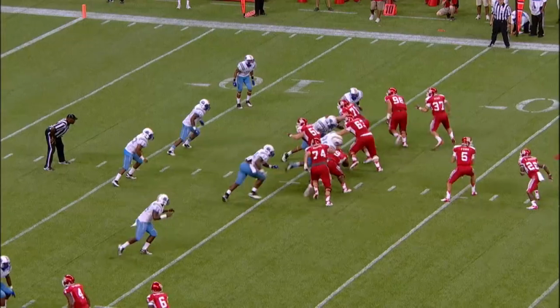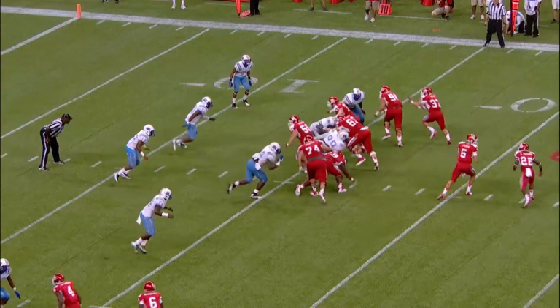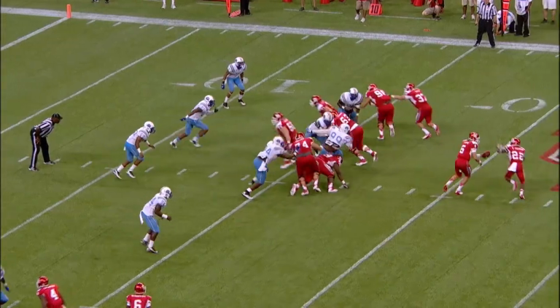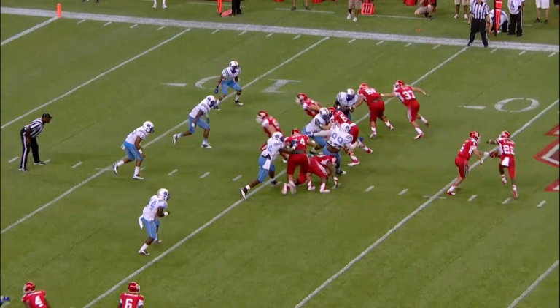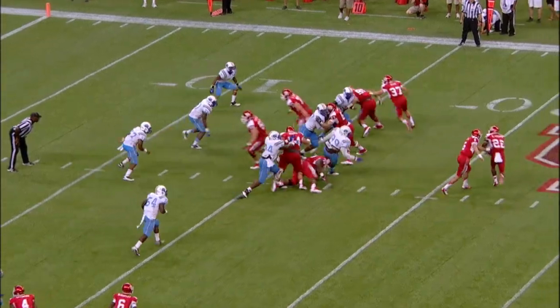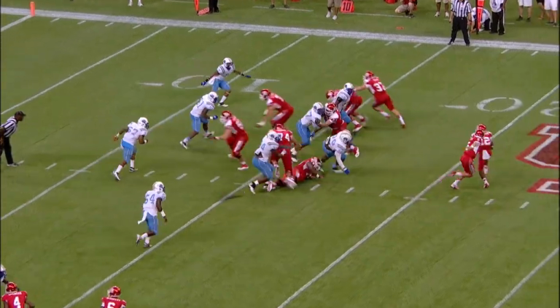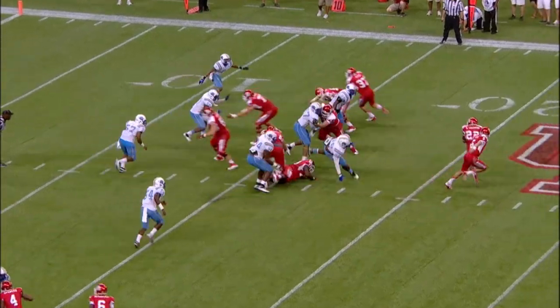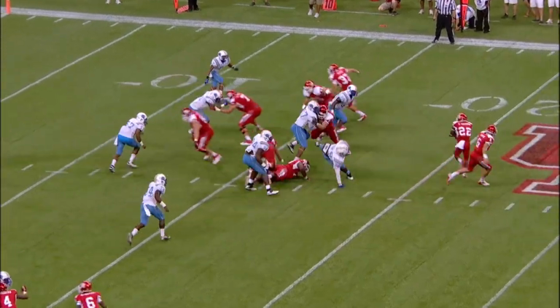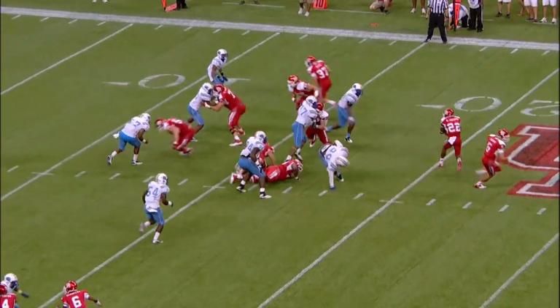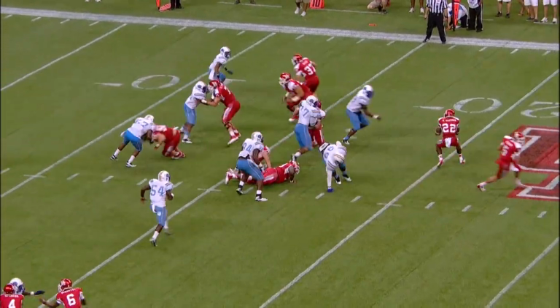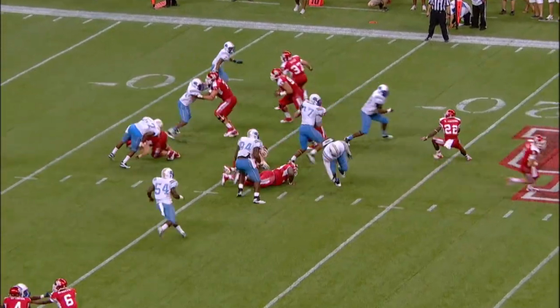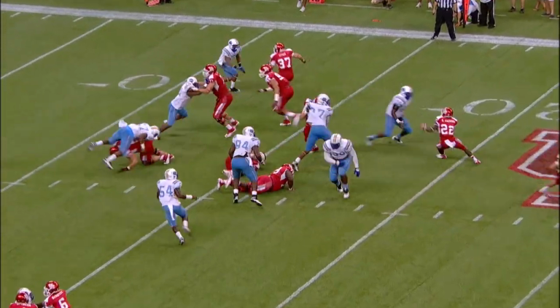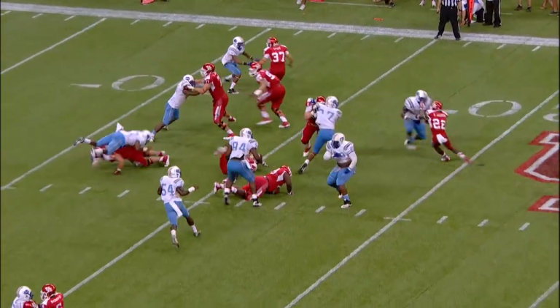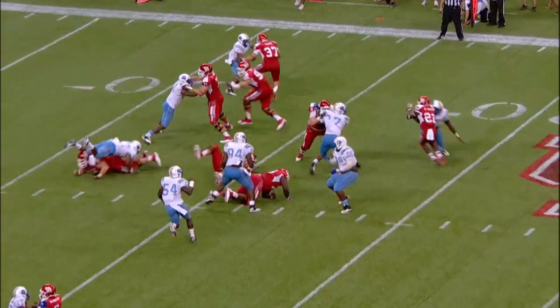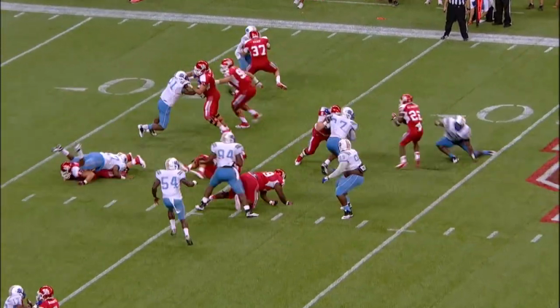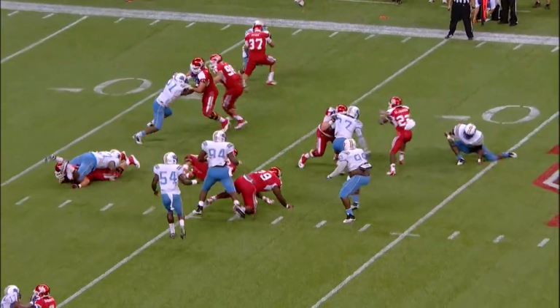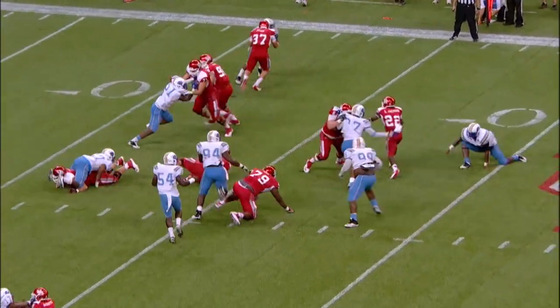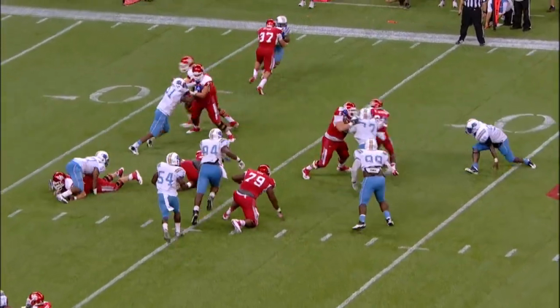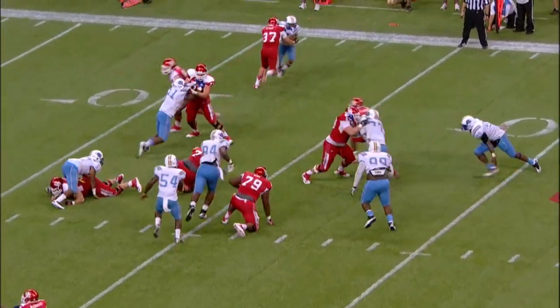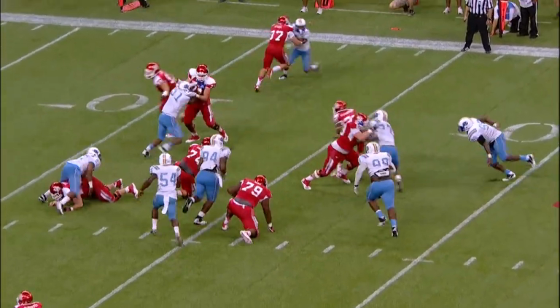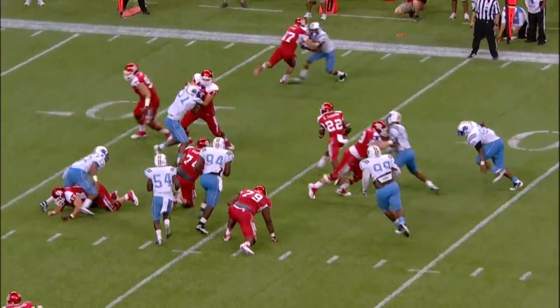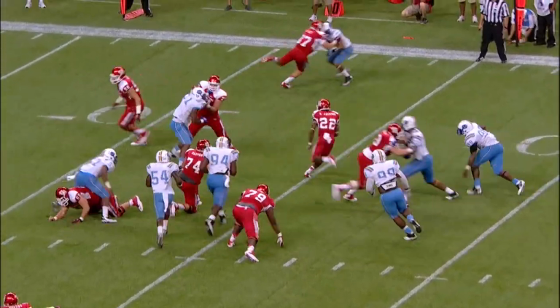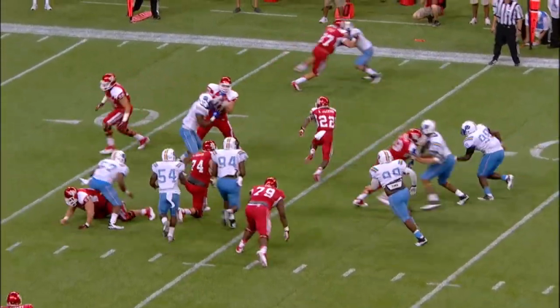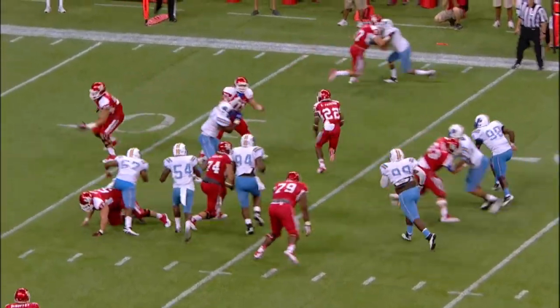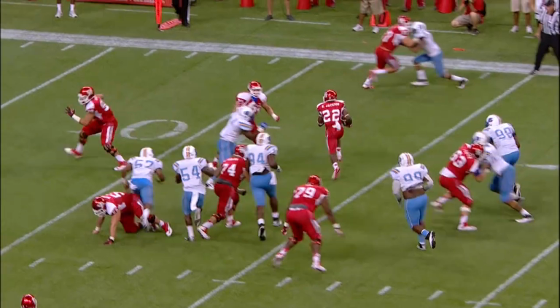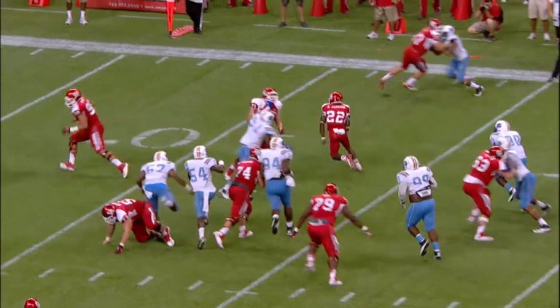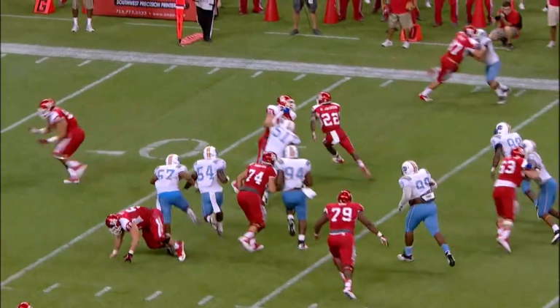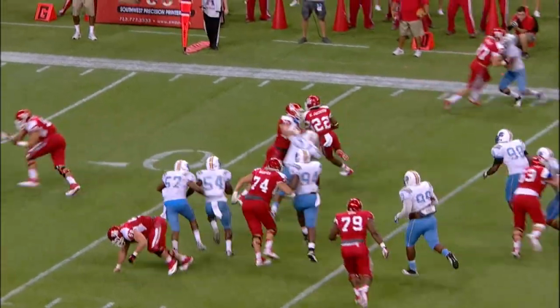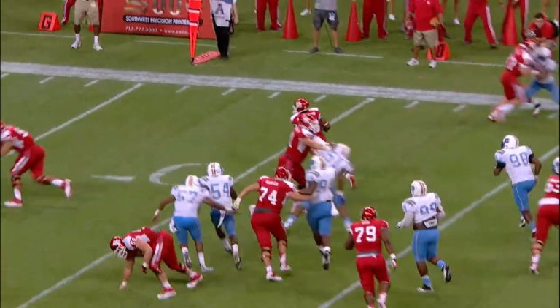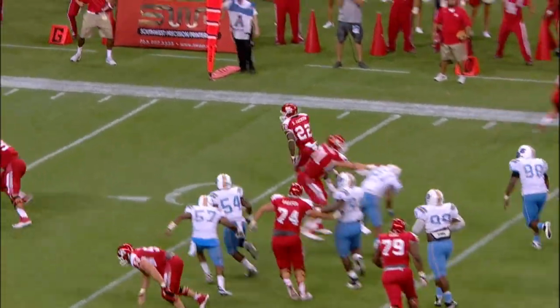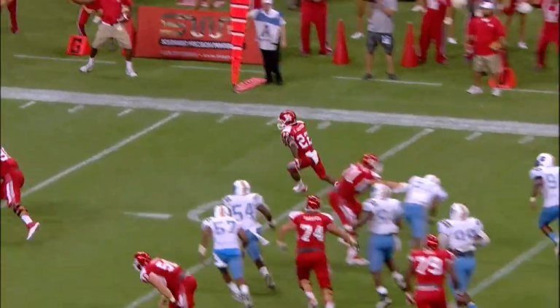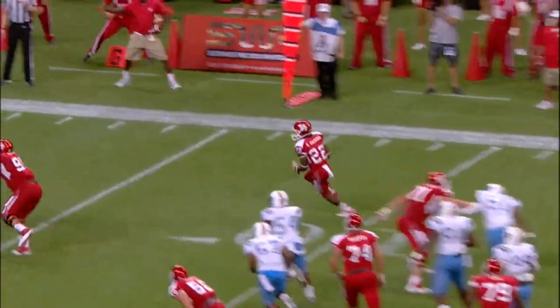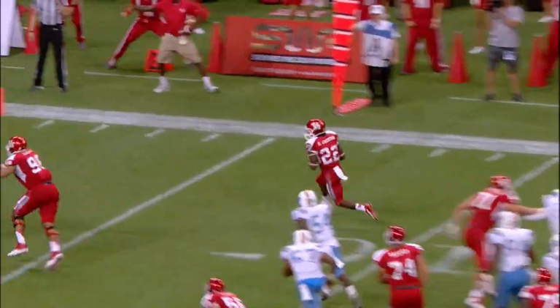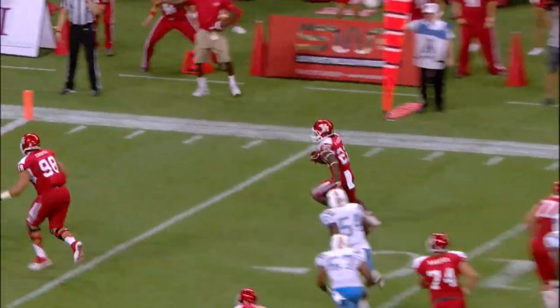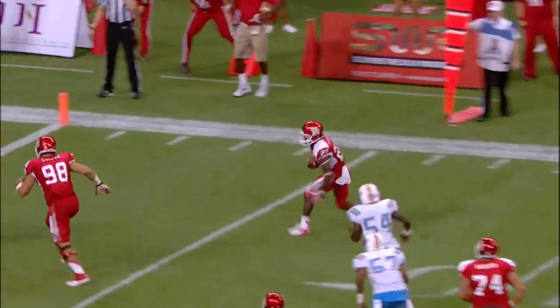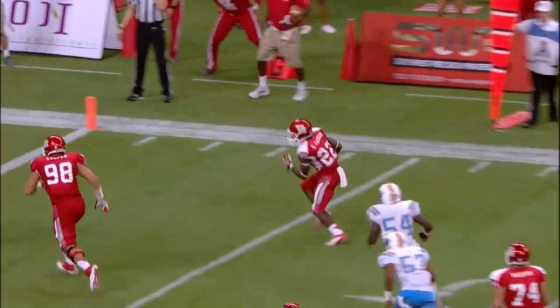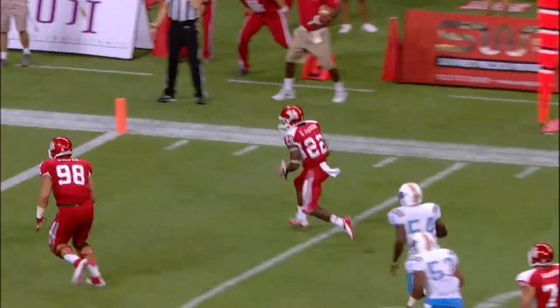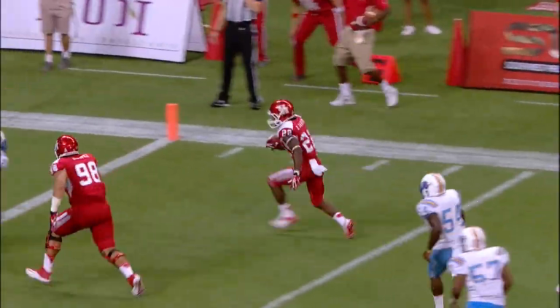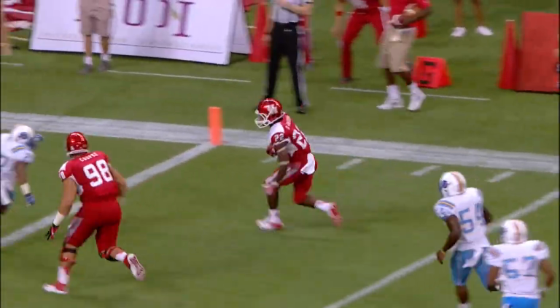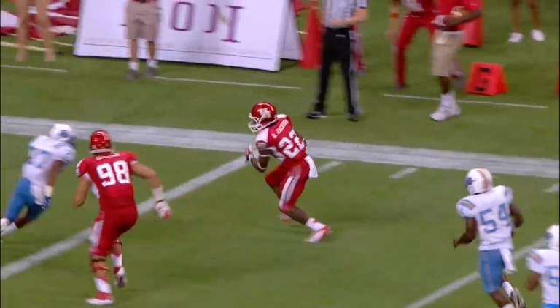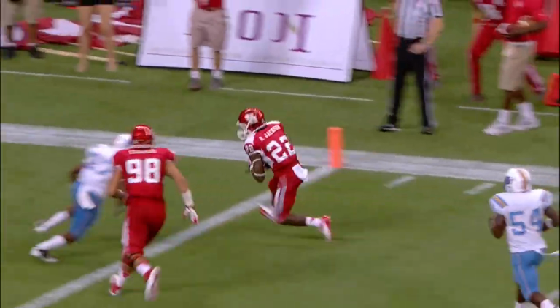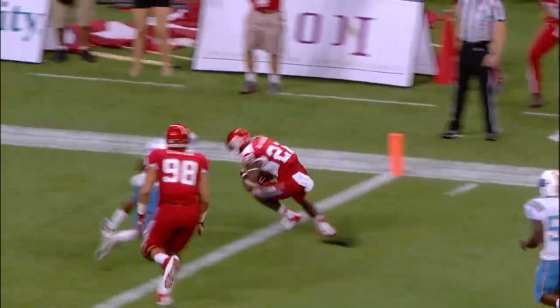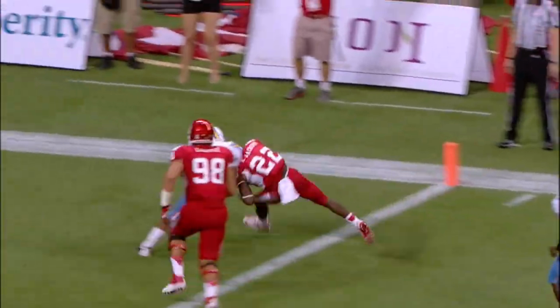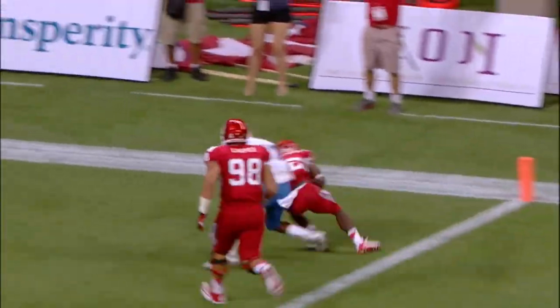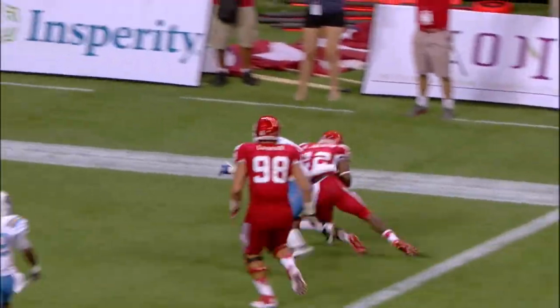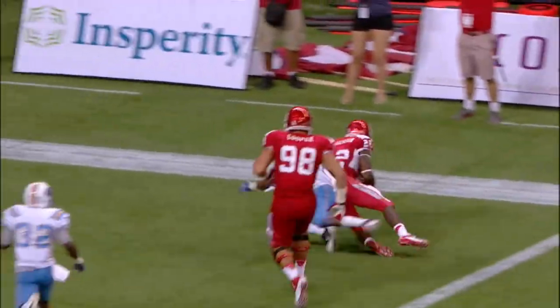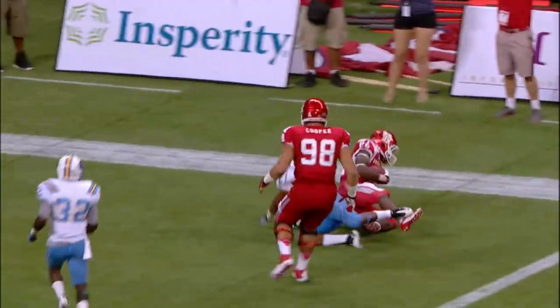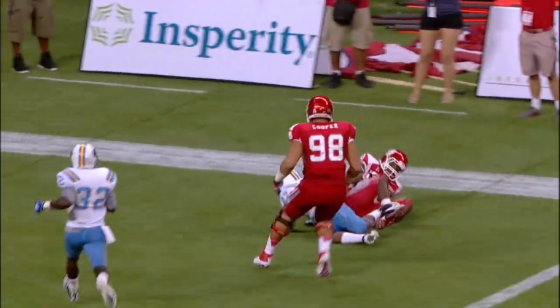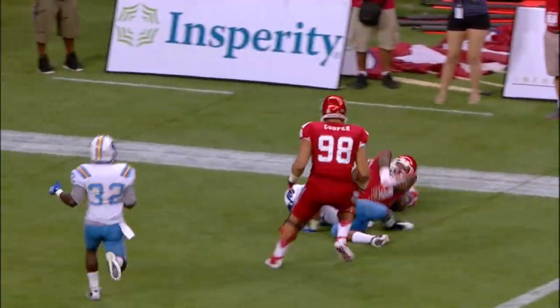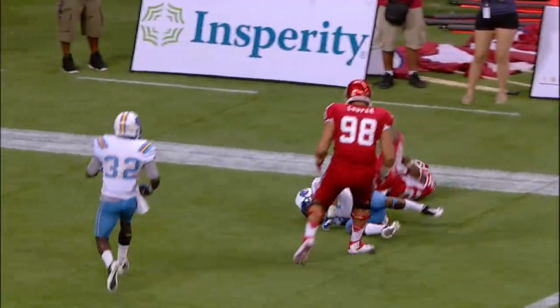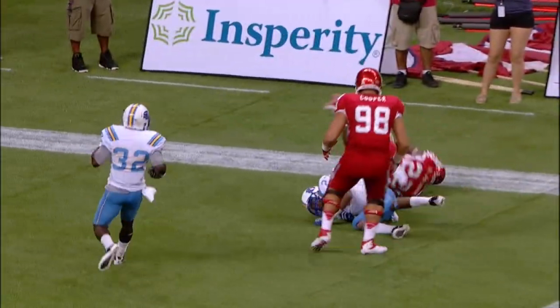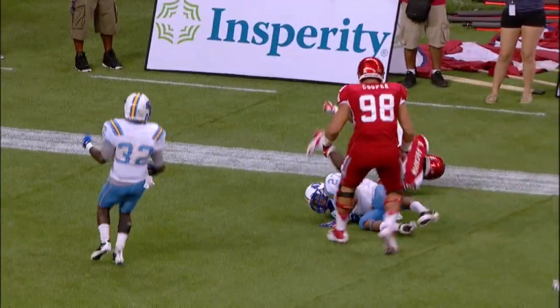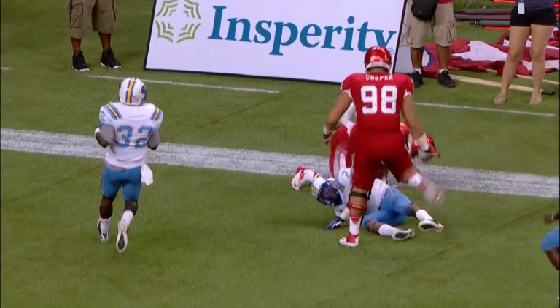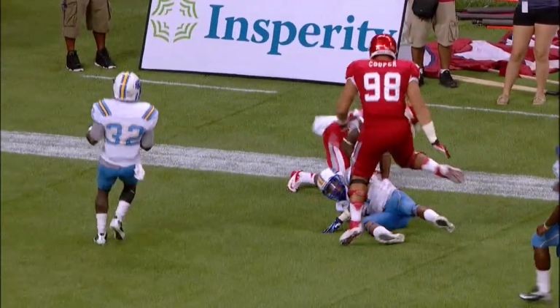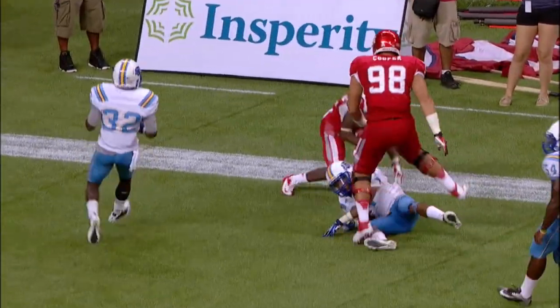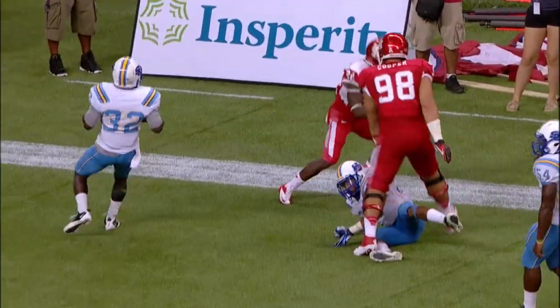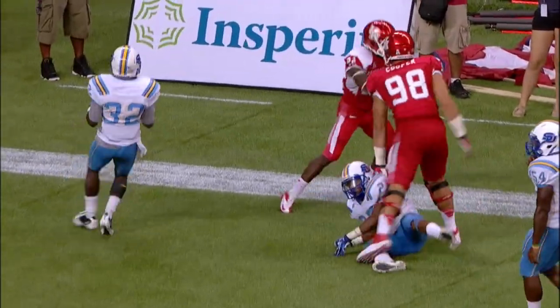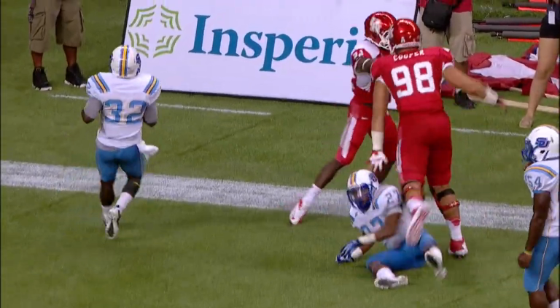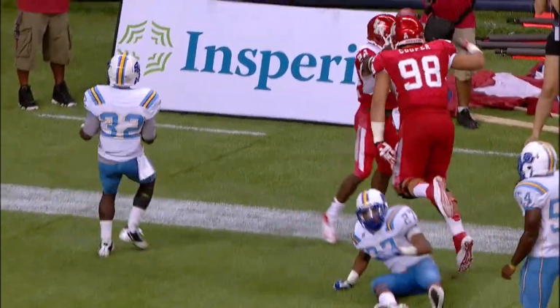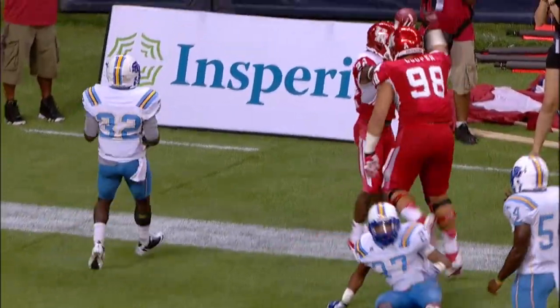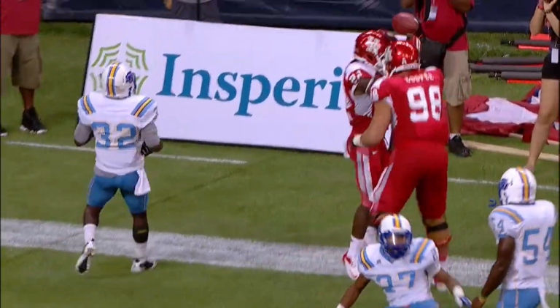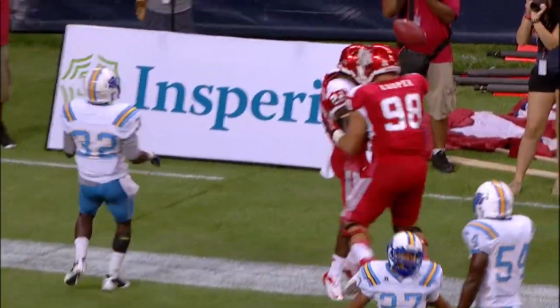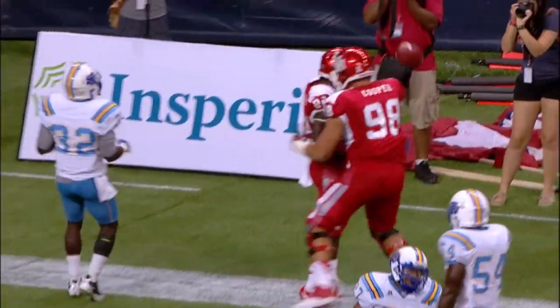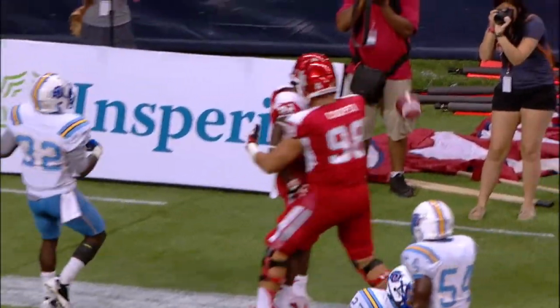Greenberry, O'Korn hands the ball, Ryan Jackson on the right side, makes one man miss, 10, five, touchdown Cougars. Wow.